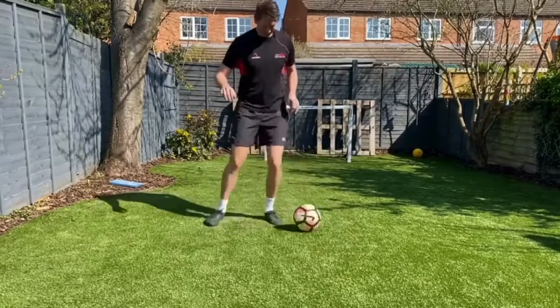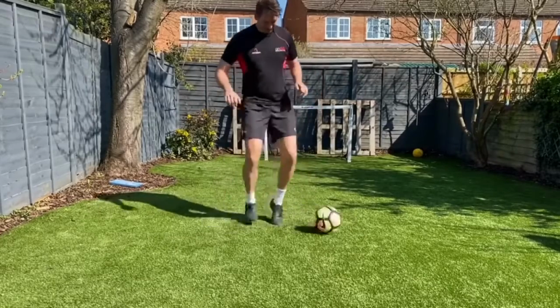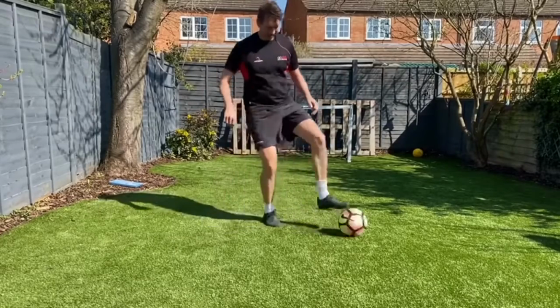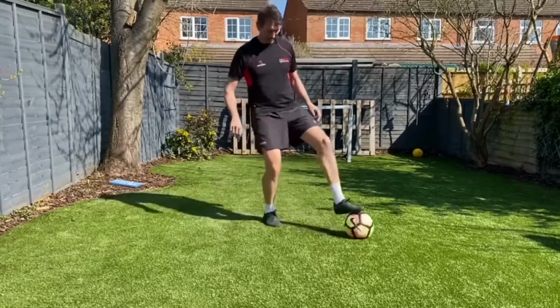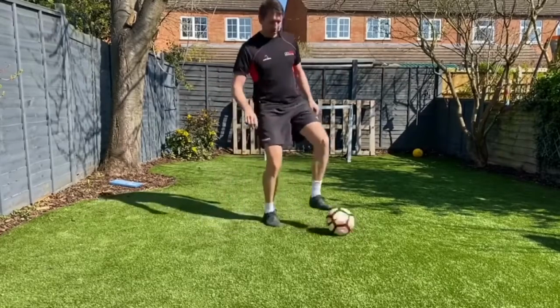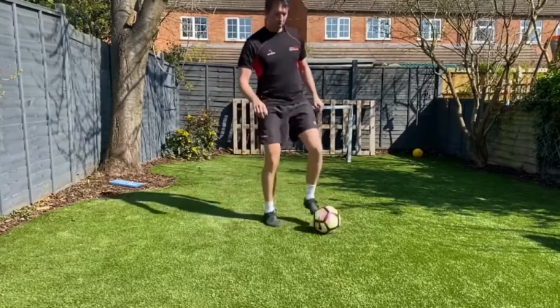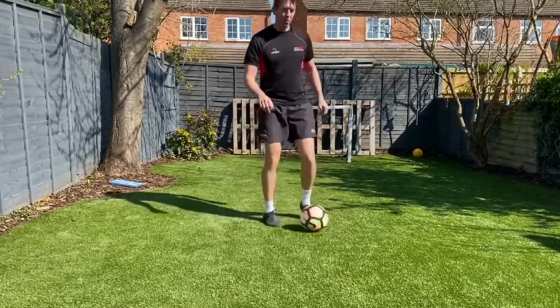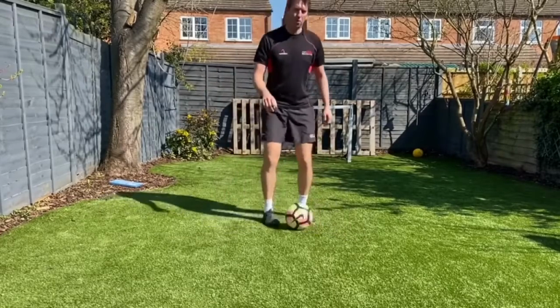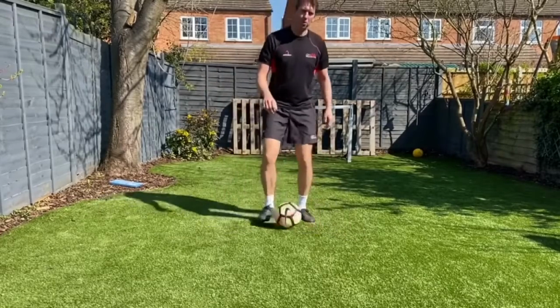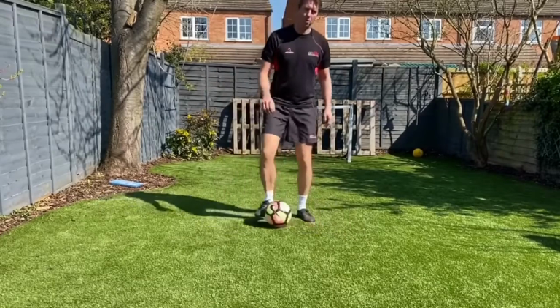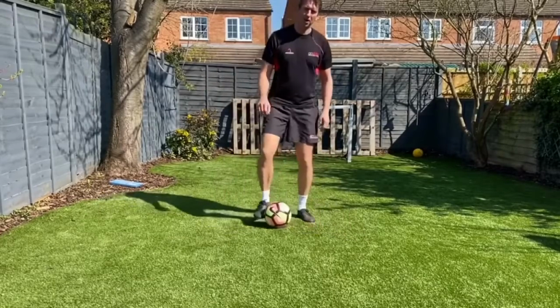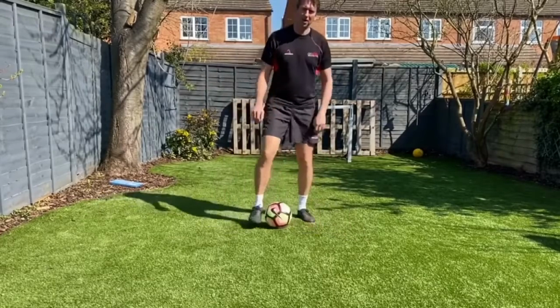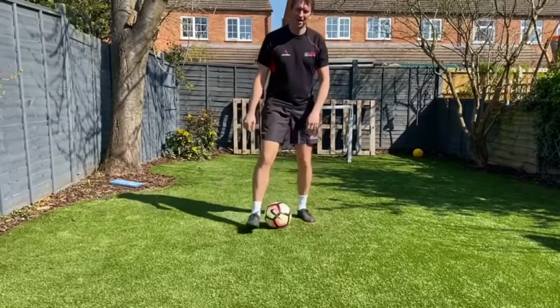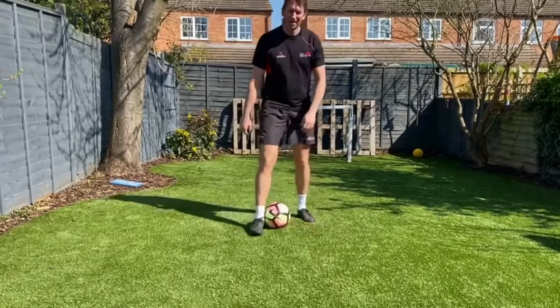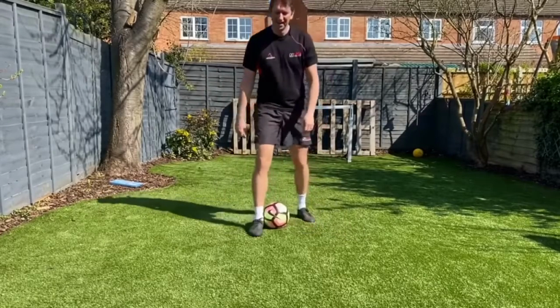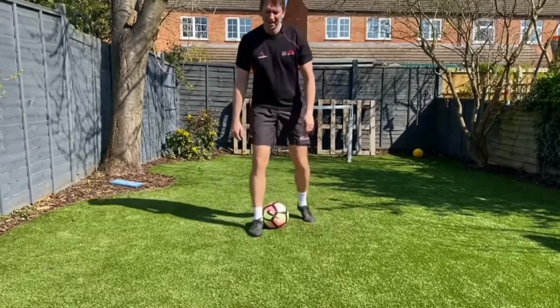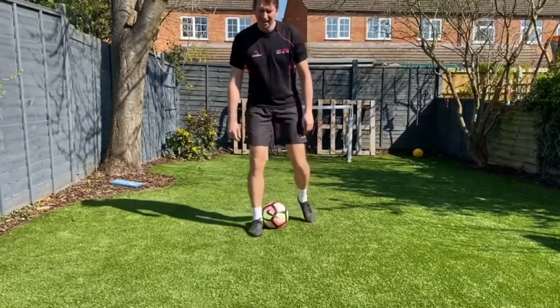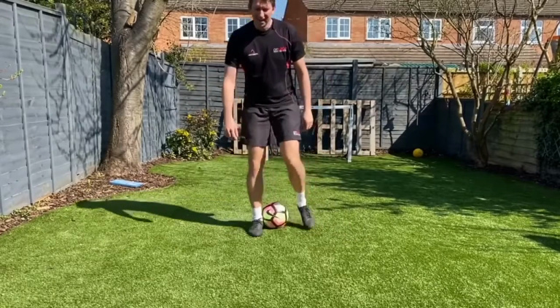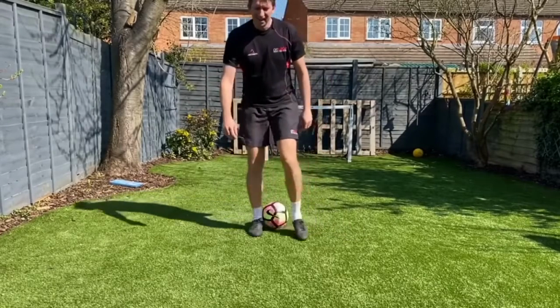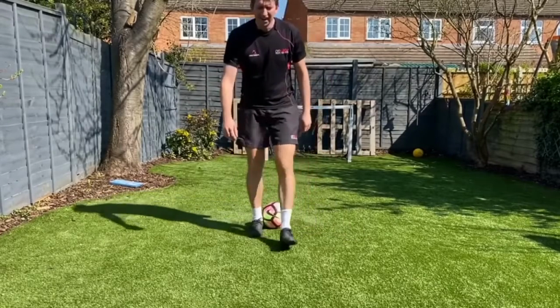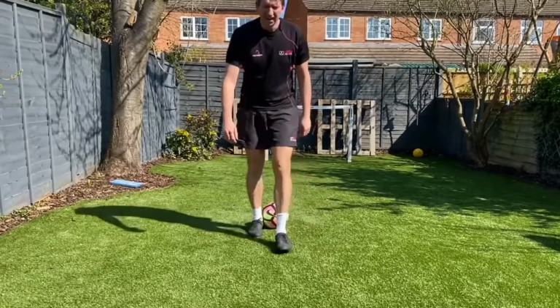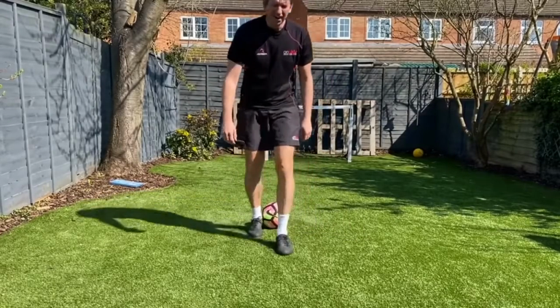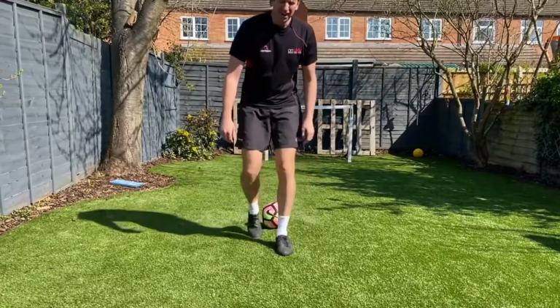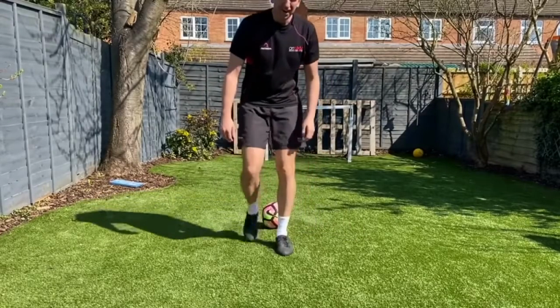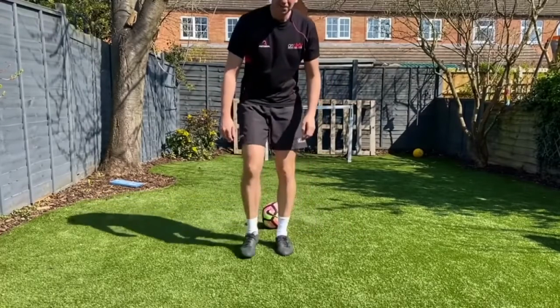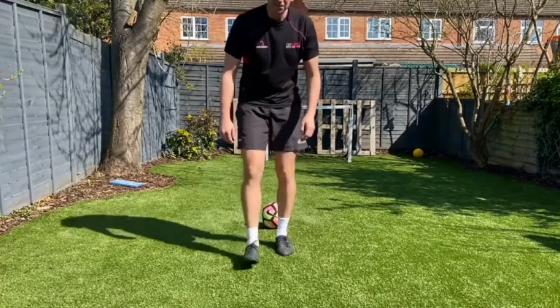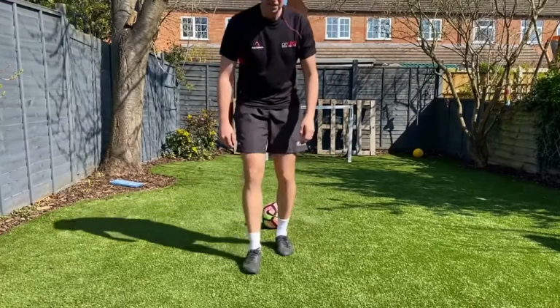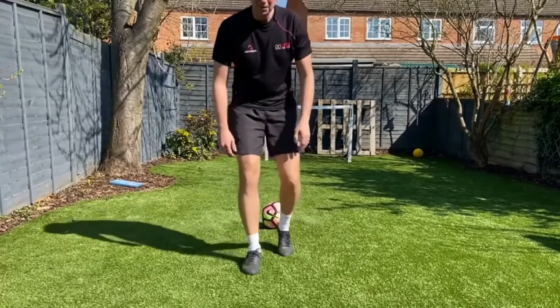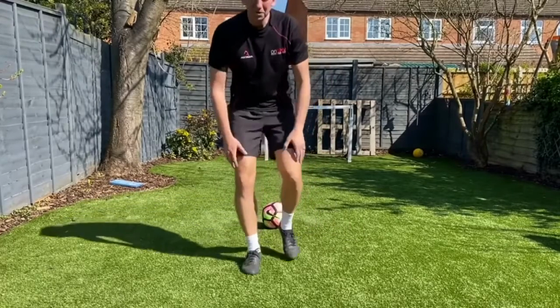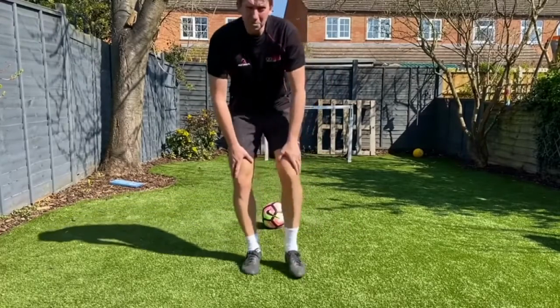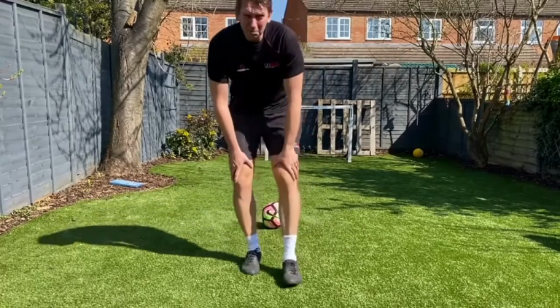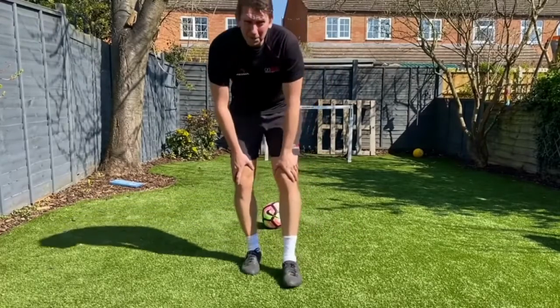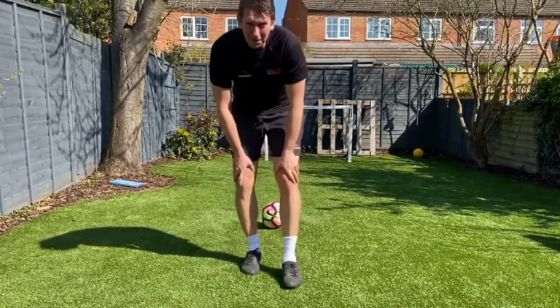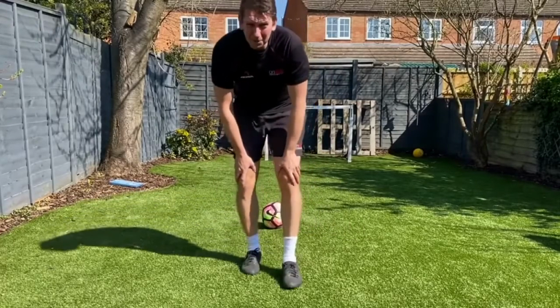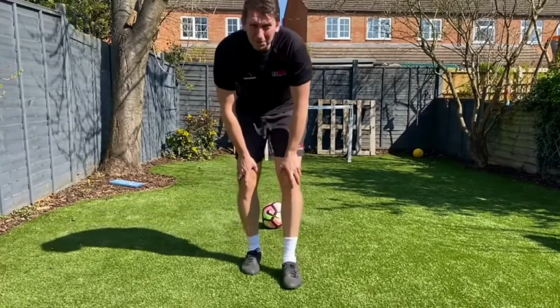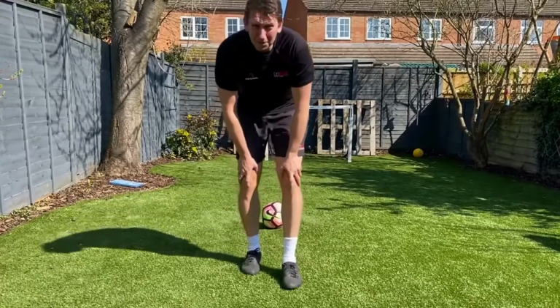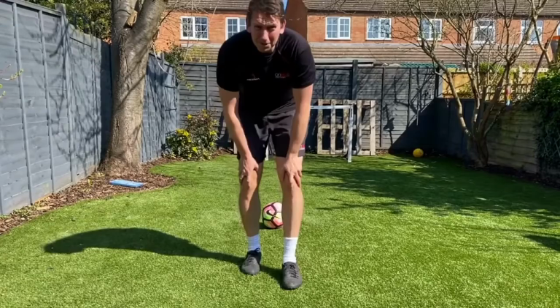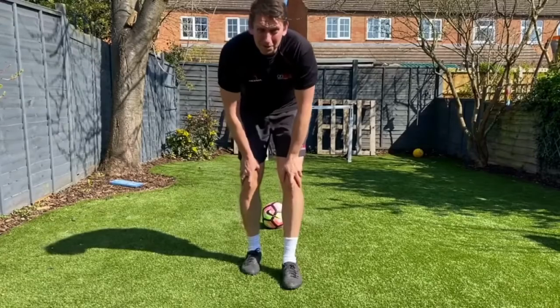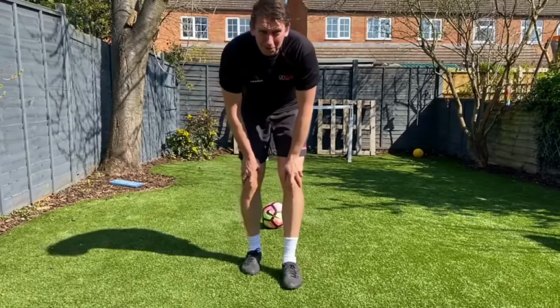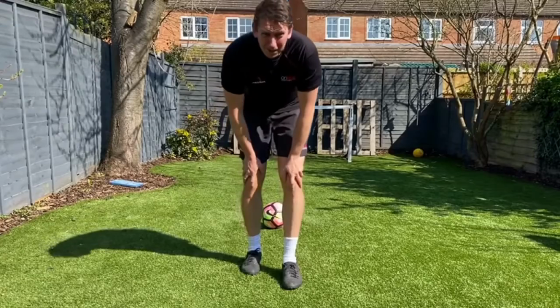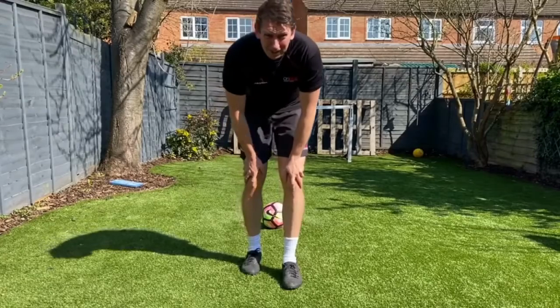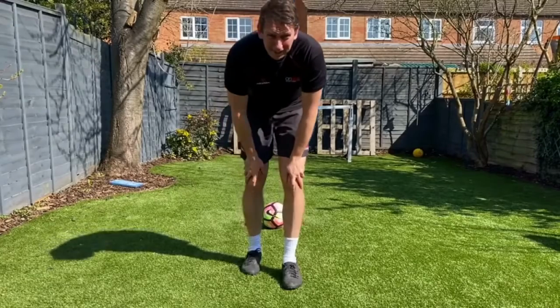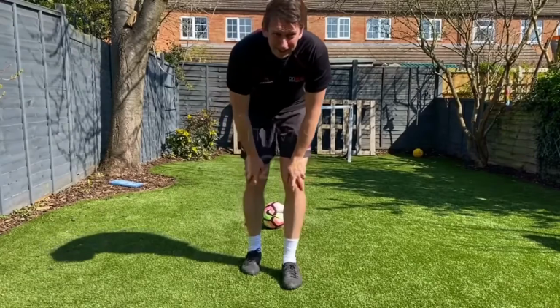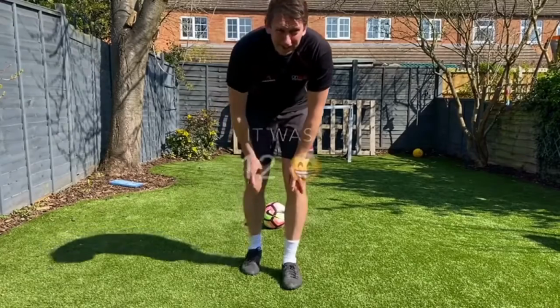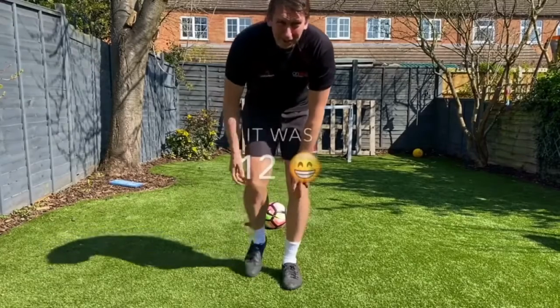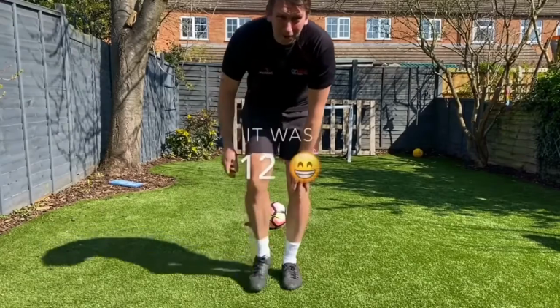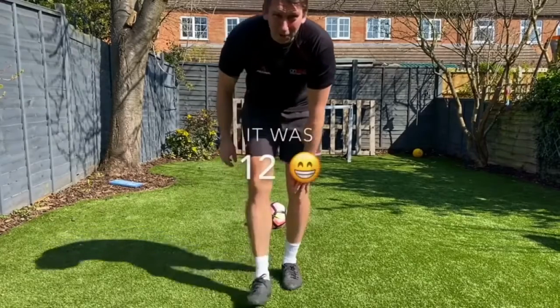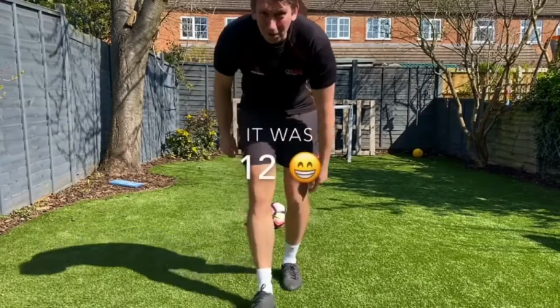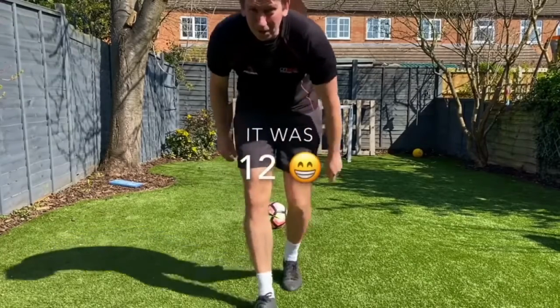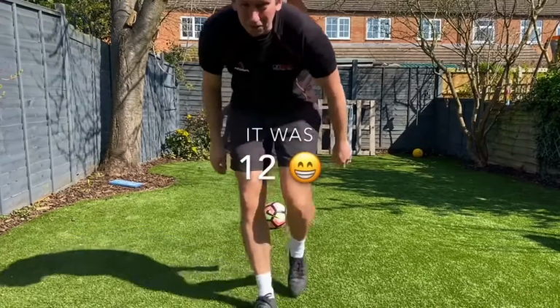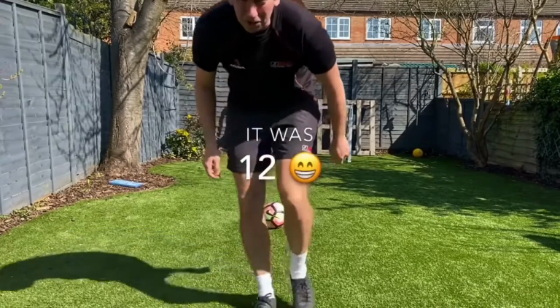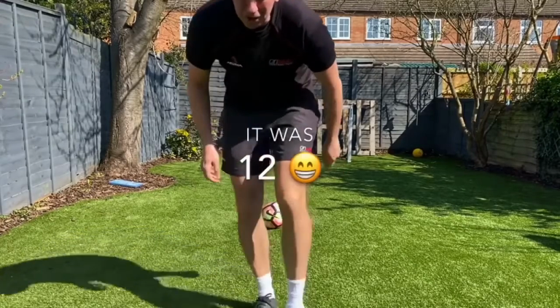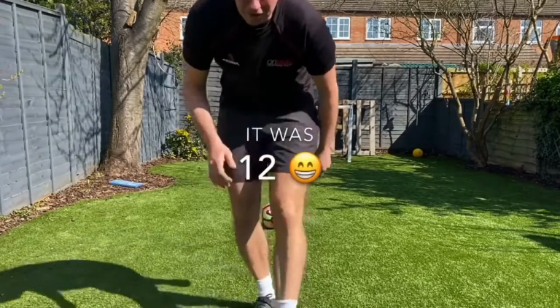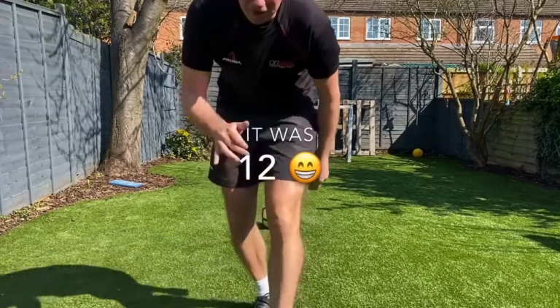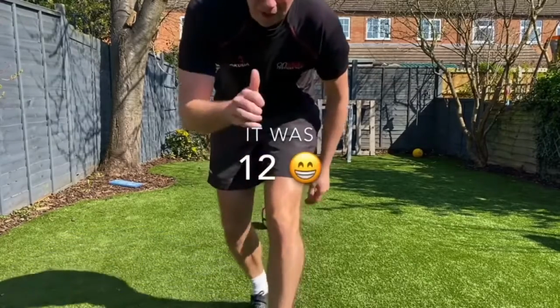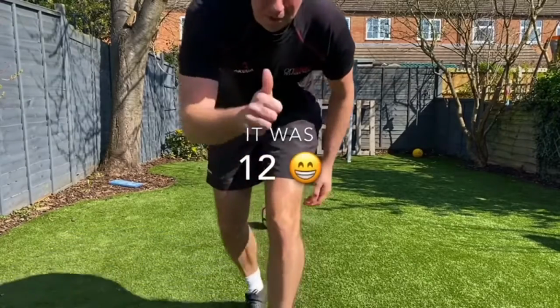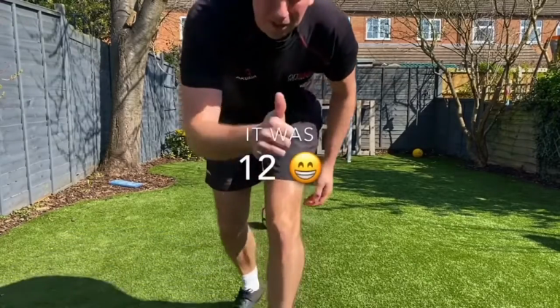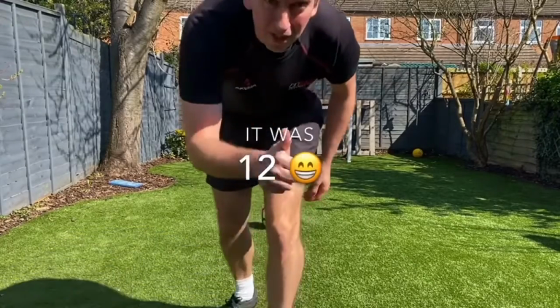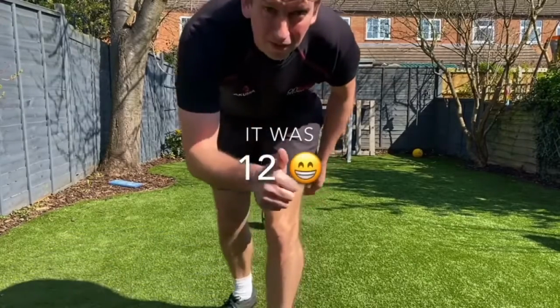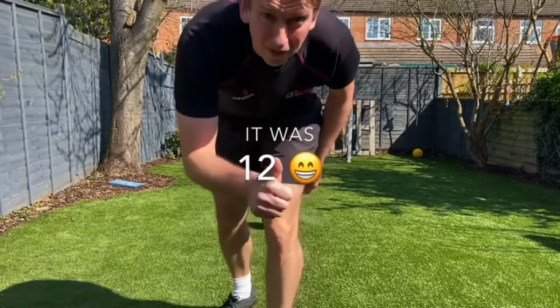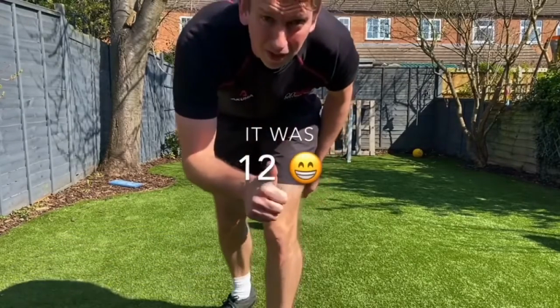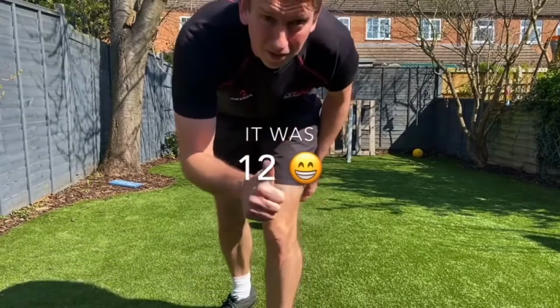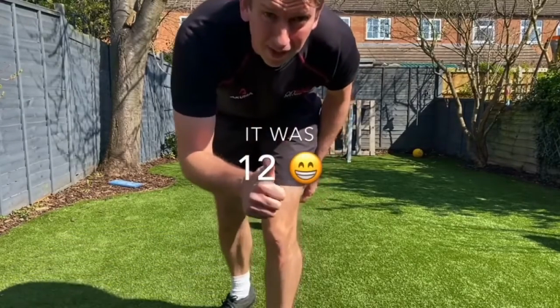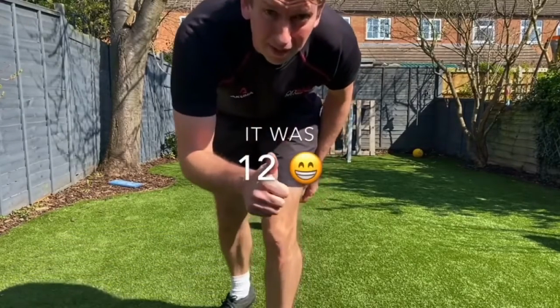Stop. I think that was about 20 — I don't know, I'll have to check out the video. Send your videos in.